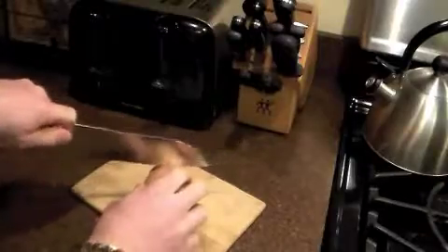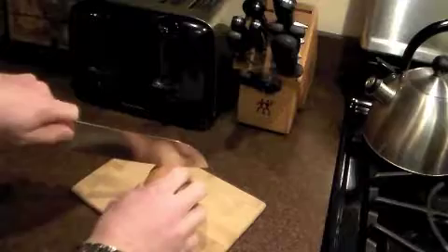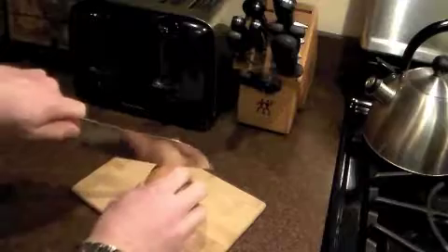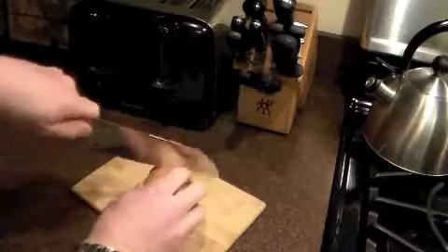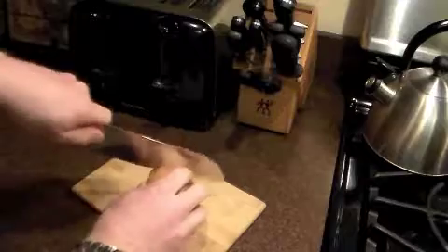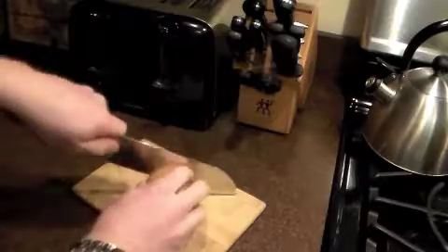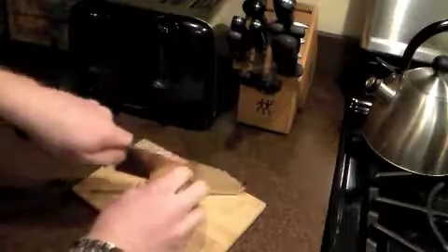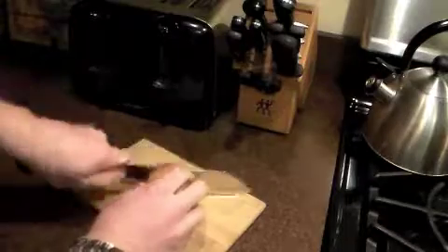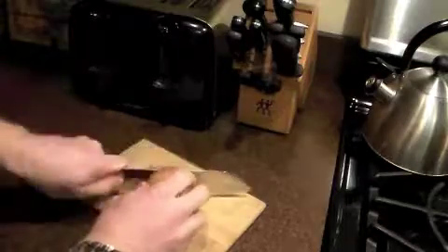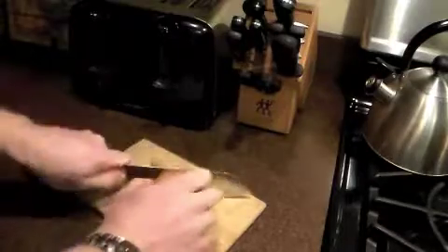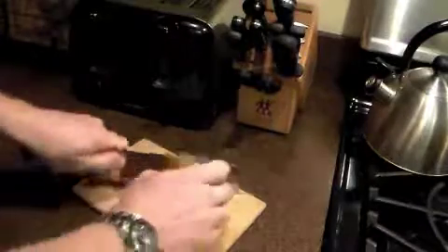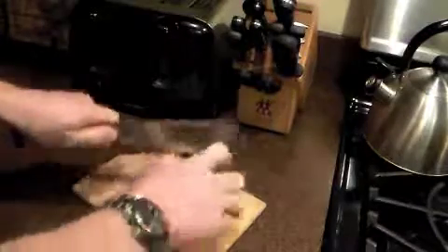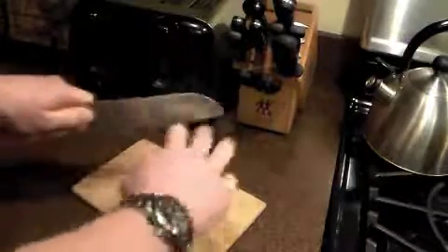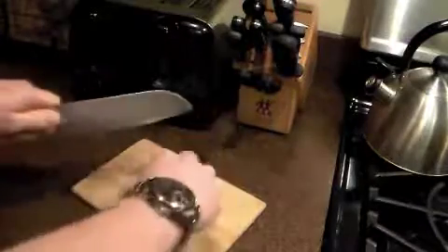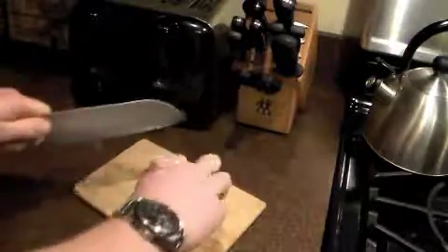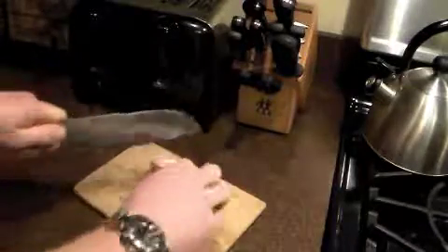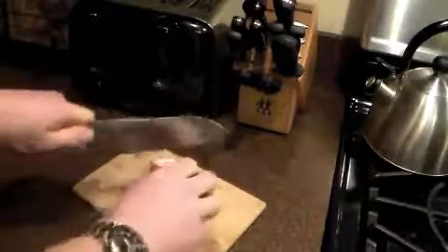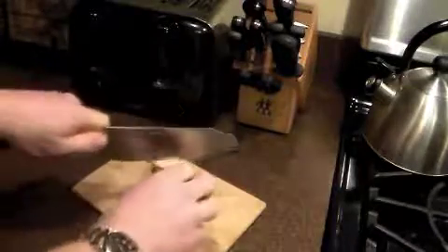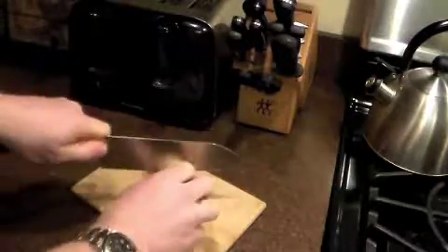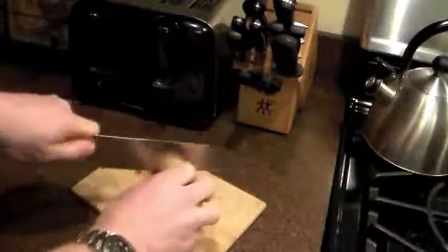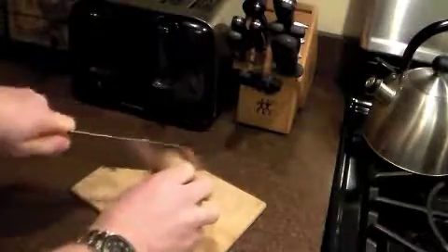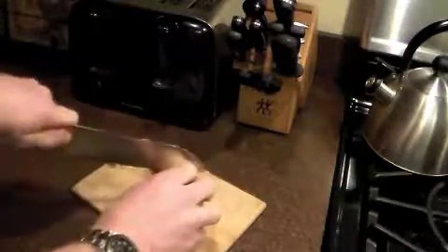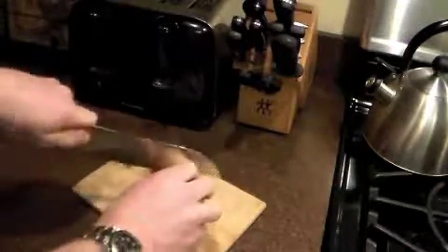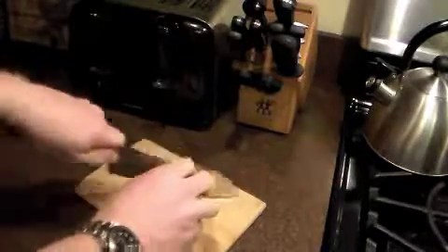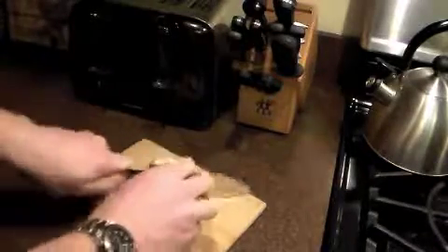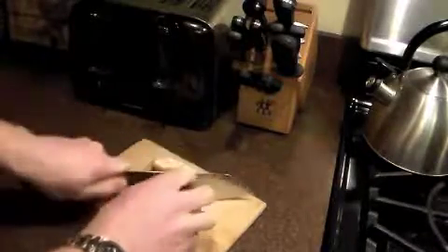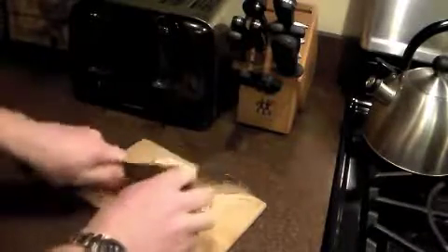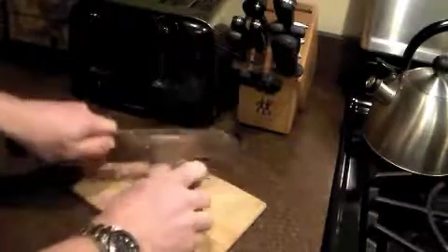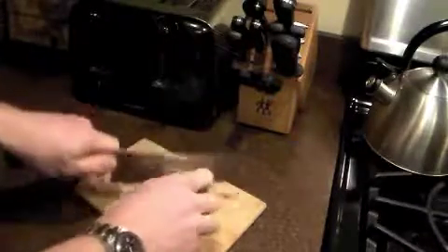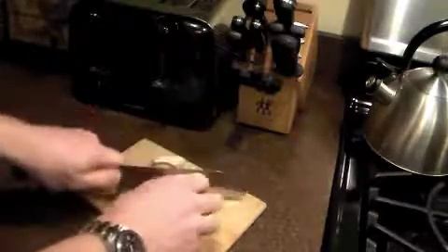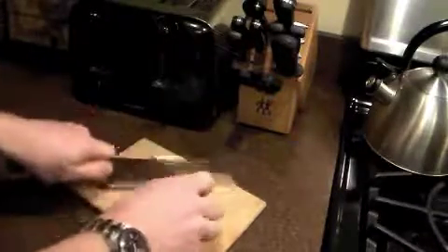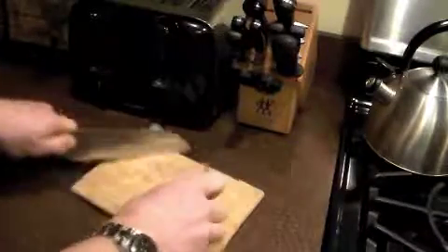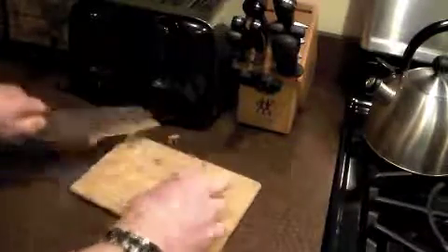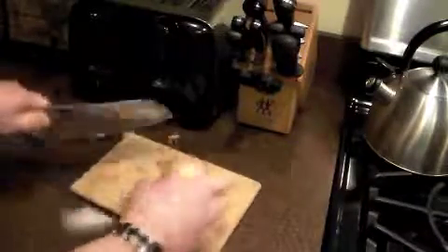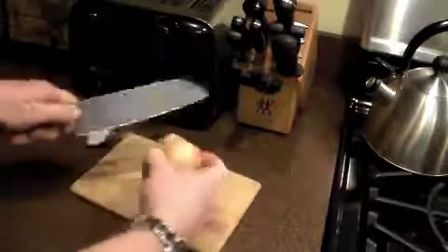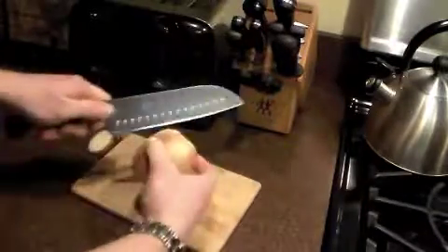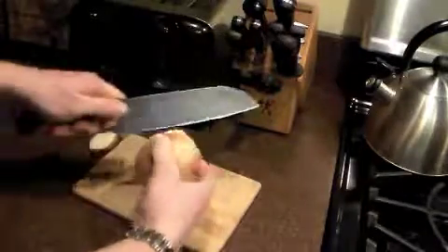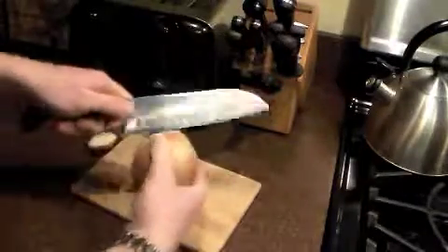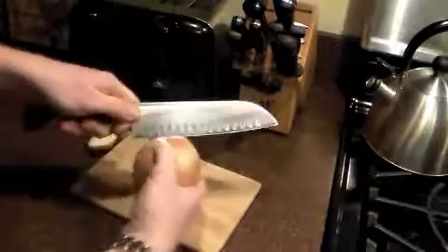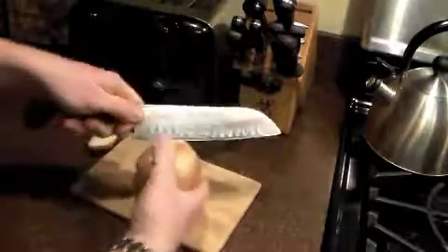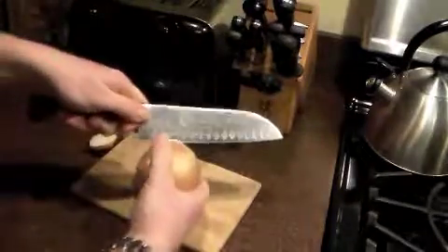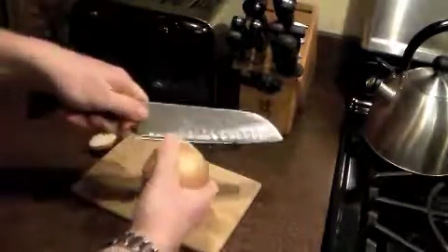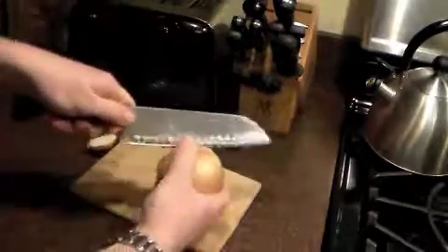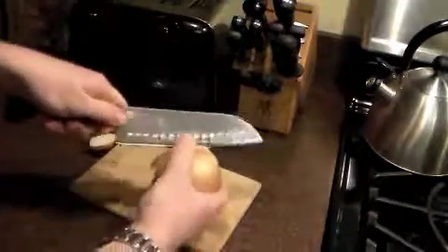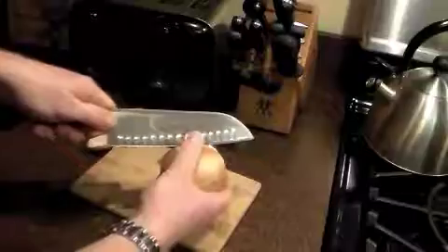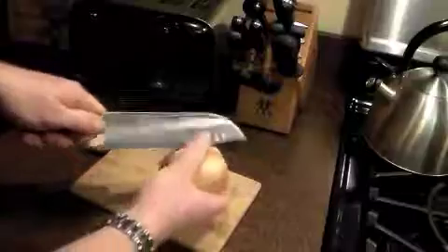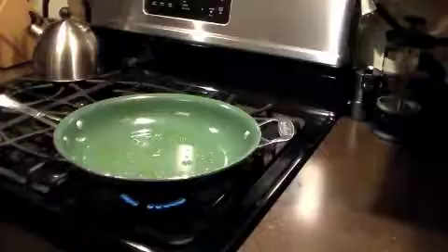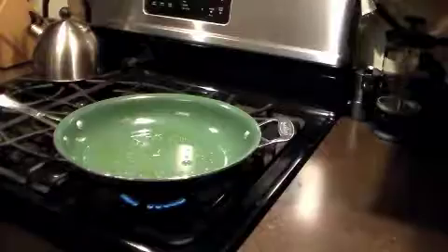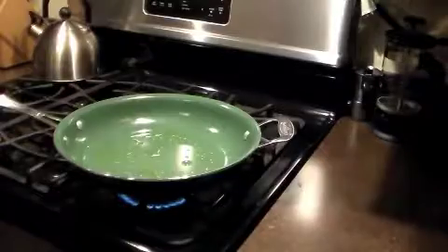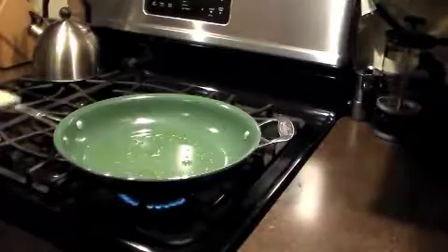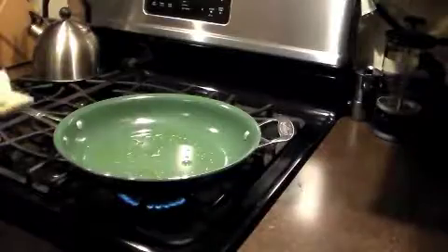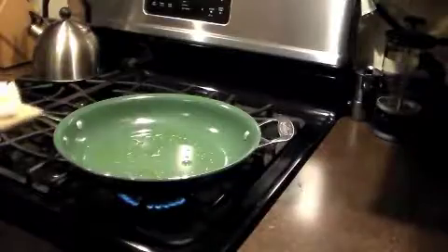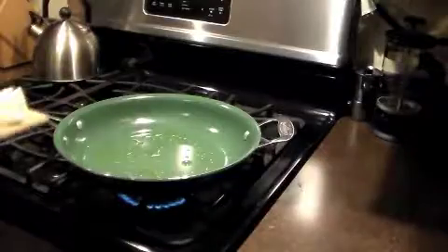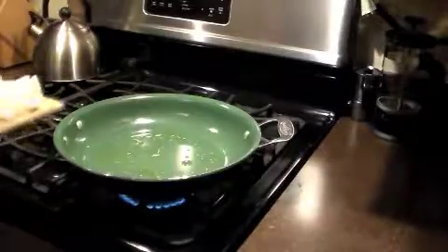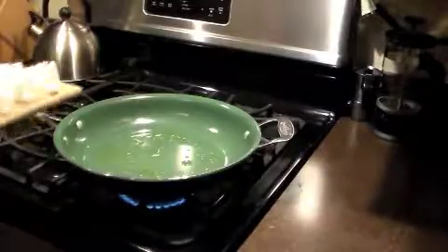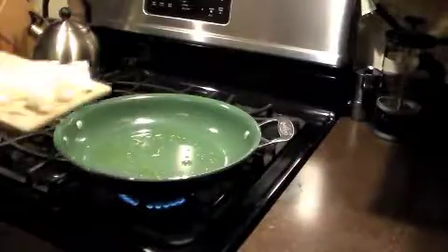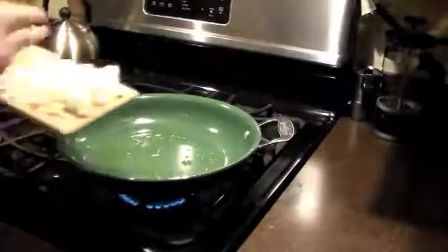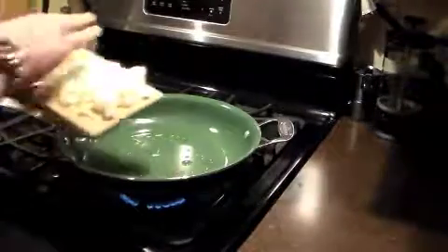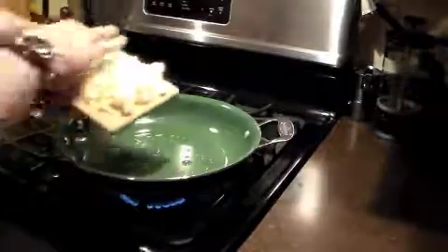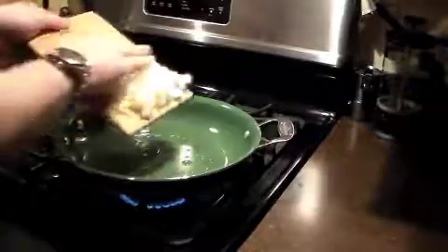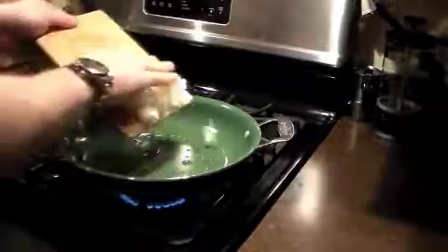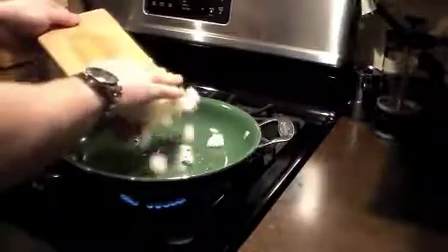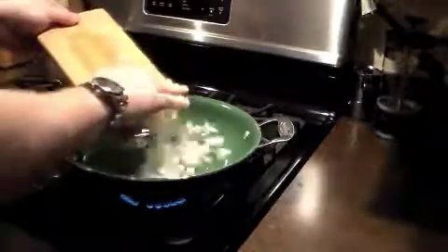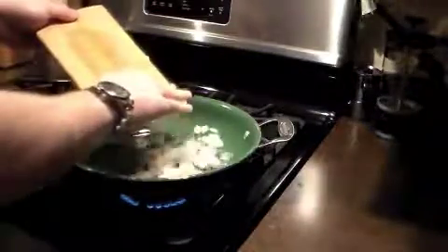As the pan is getting hot you can chop up your onion. You want to dice it fairly finely. Sauté your onion until it's translucent.